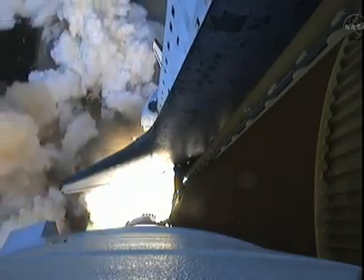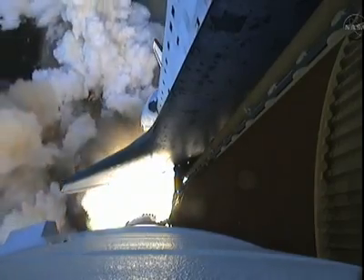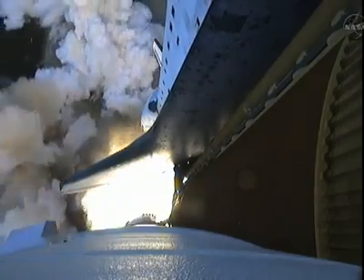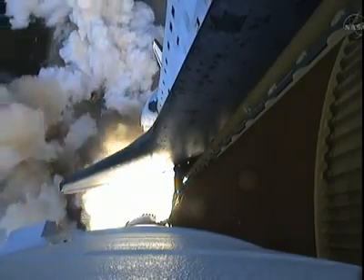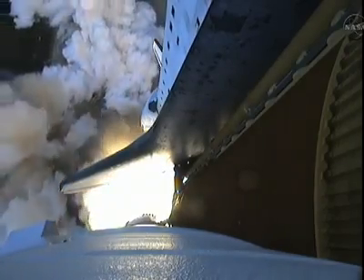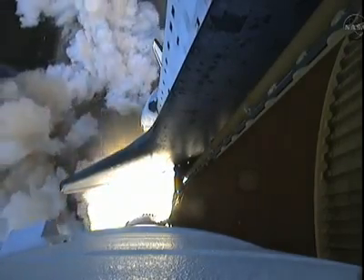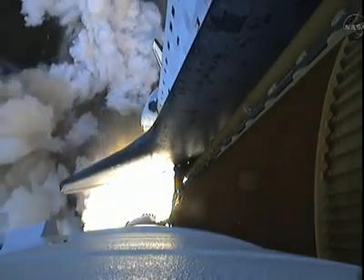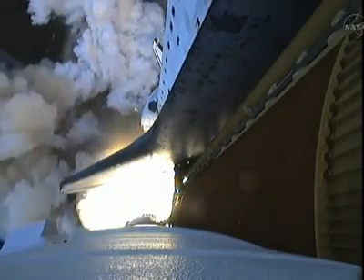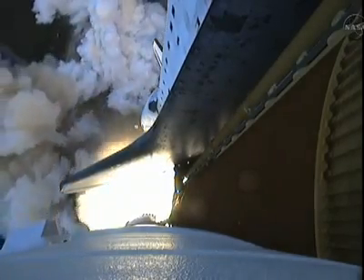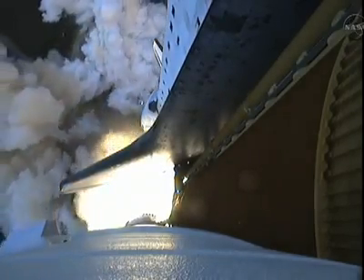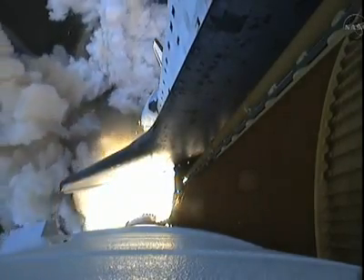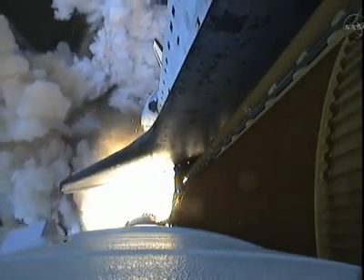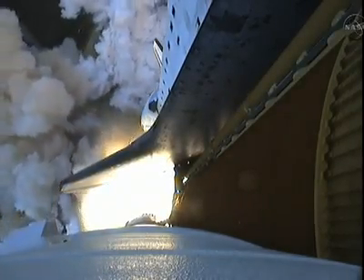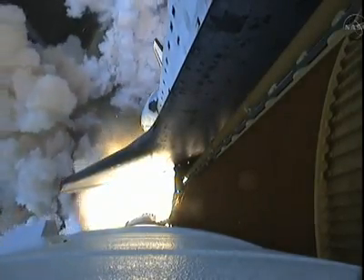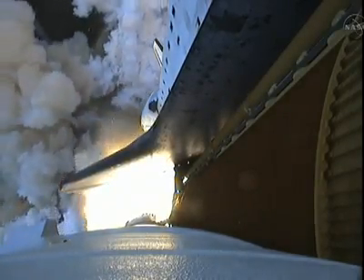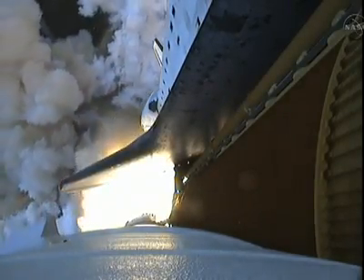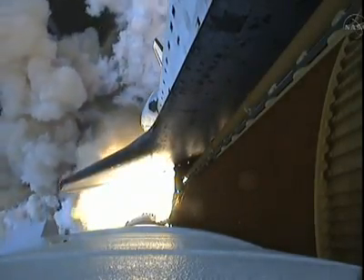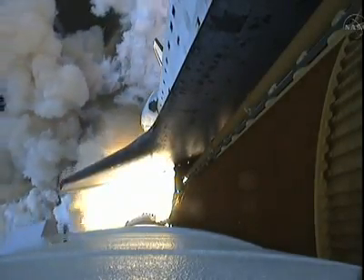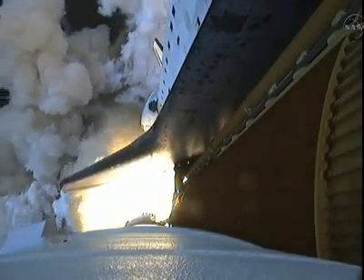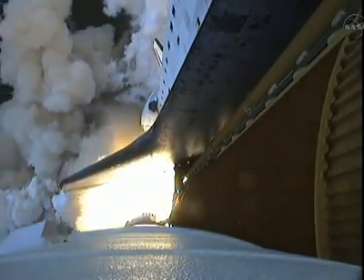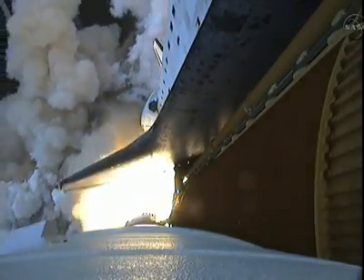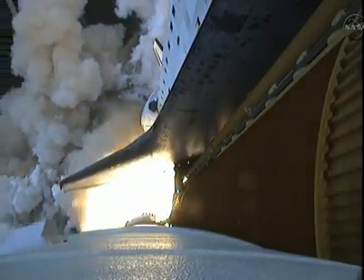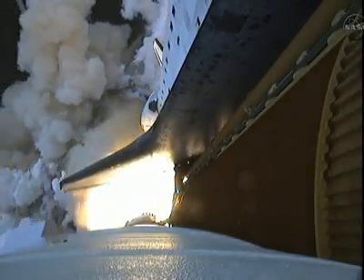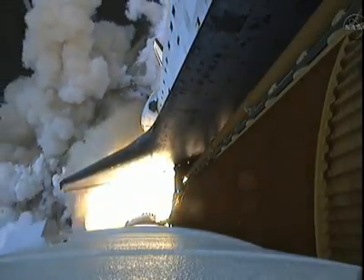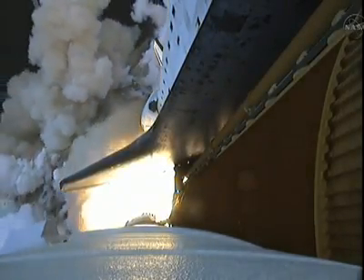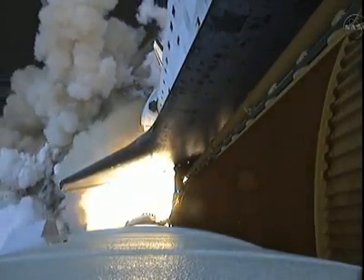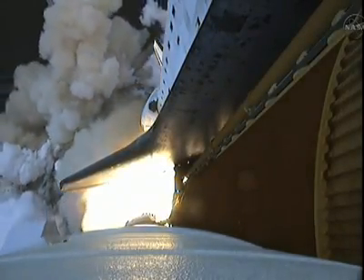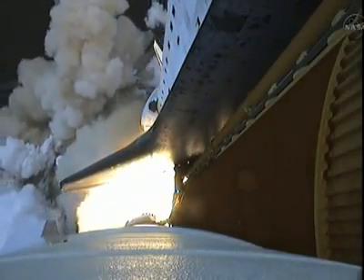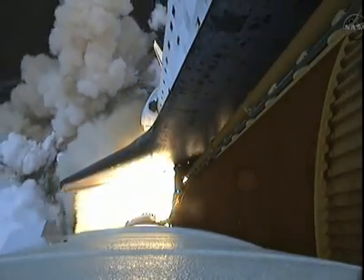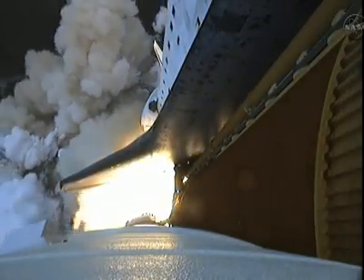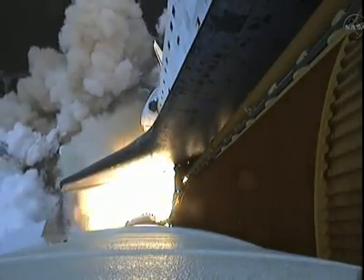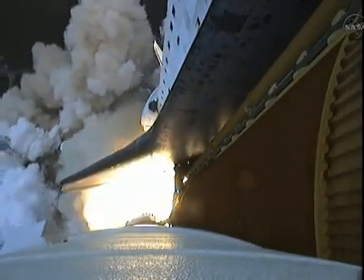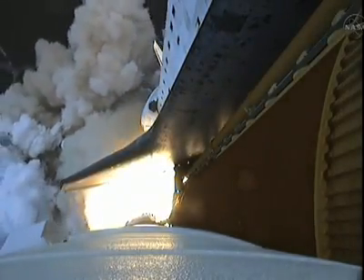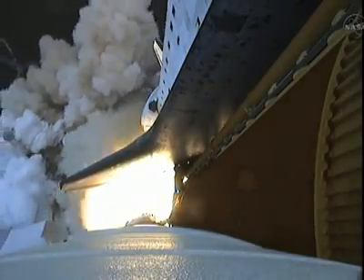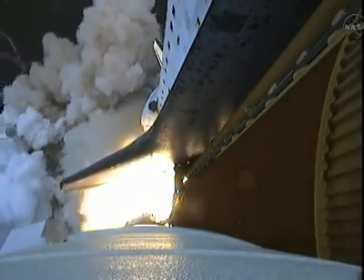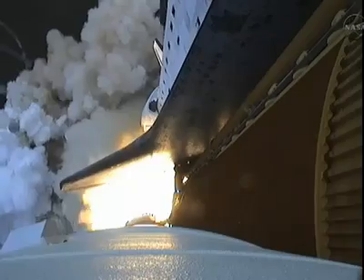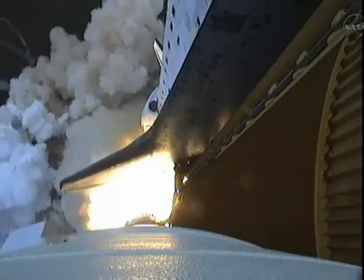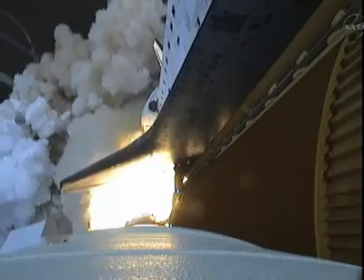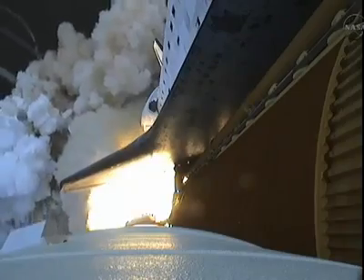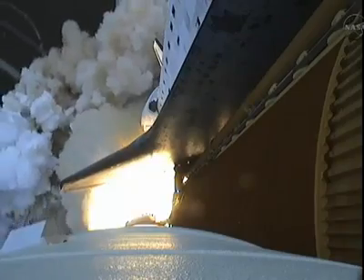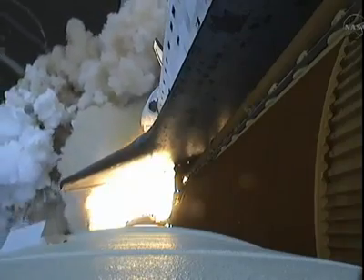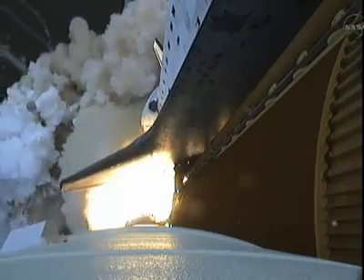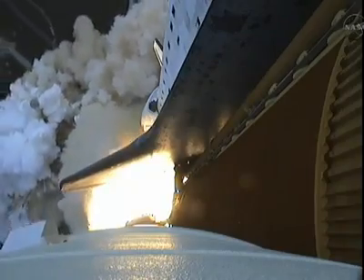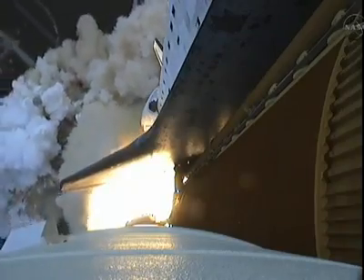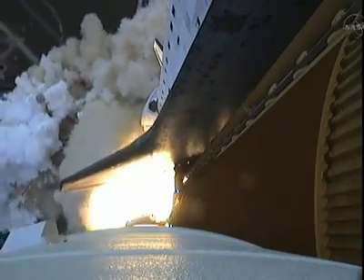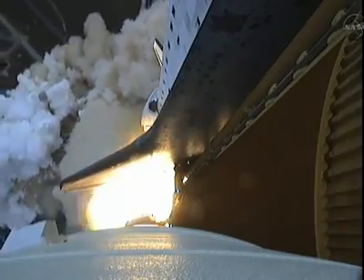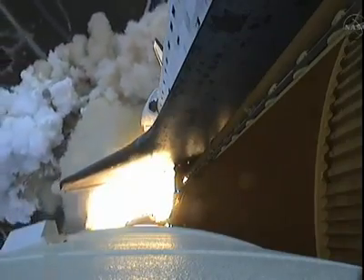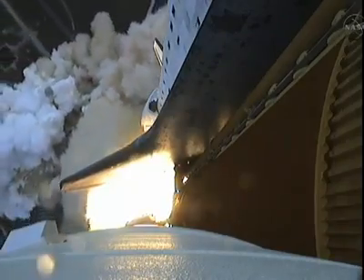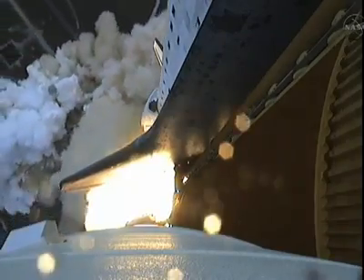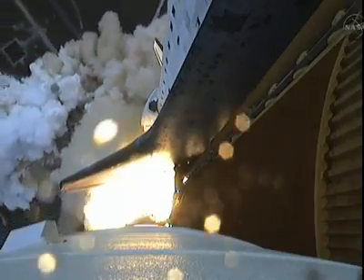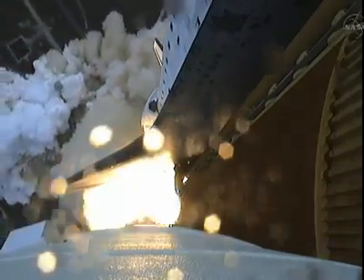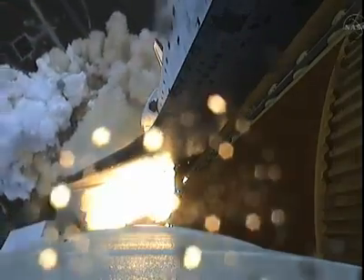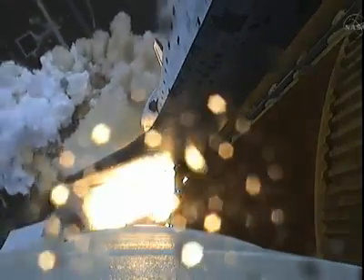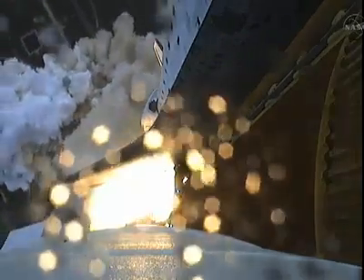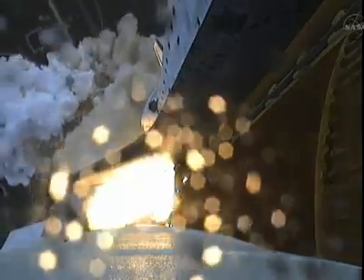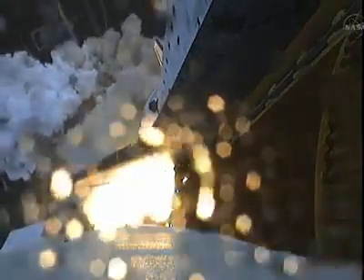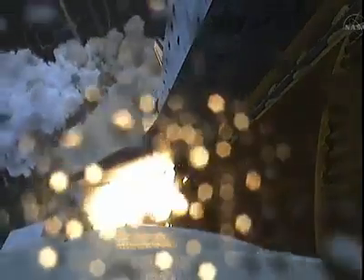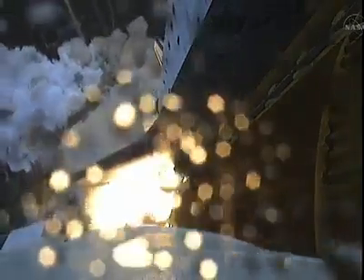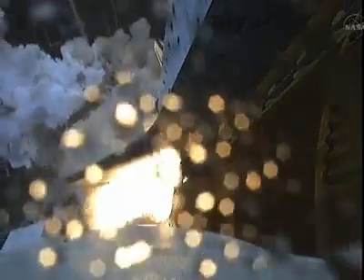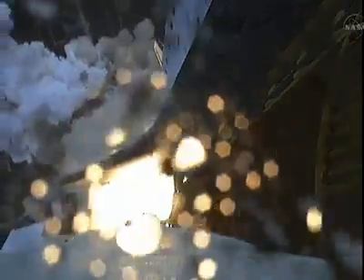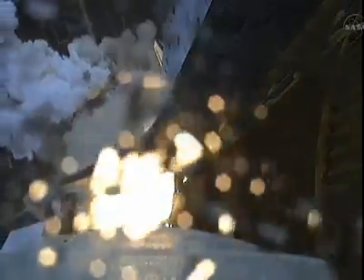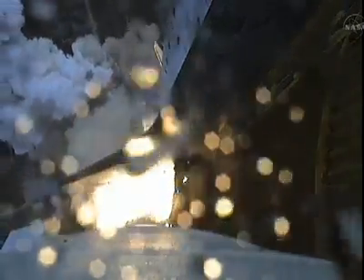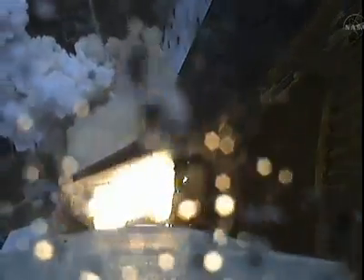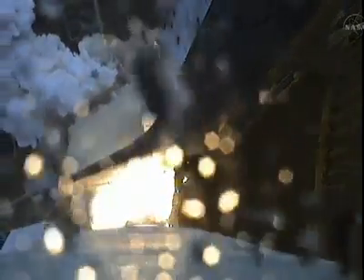Houston, Endeavour, roll program. Roger roll, Endeavour. Houston is now controlling.